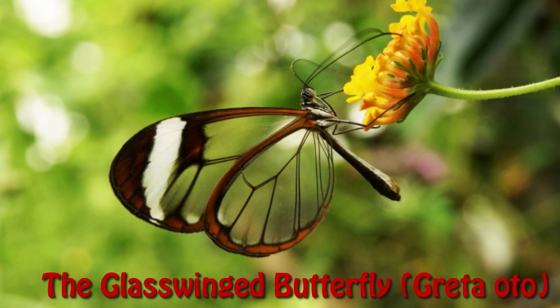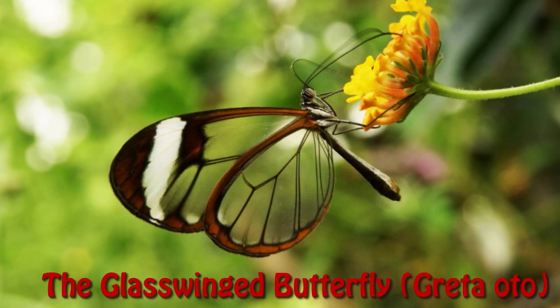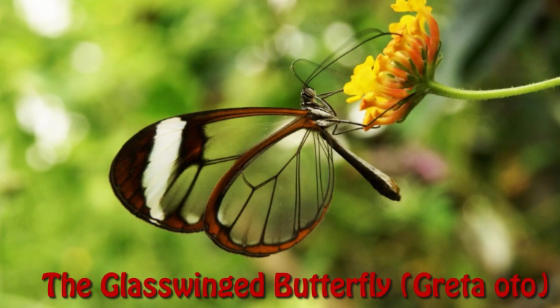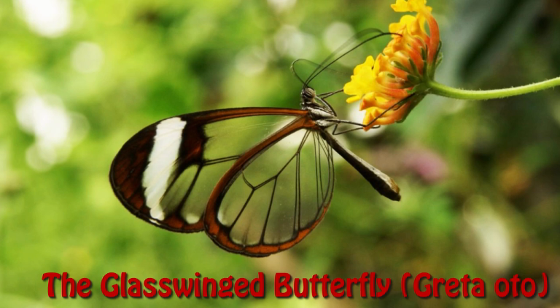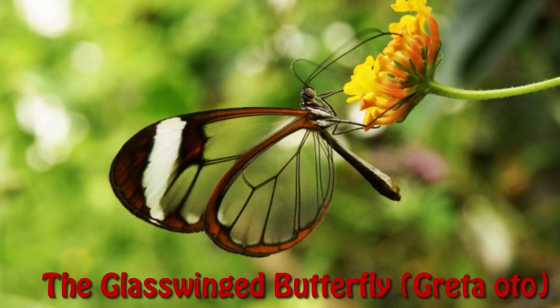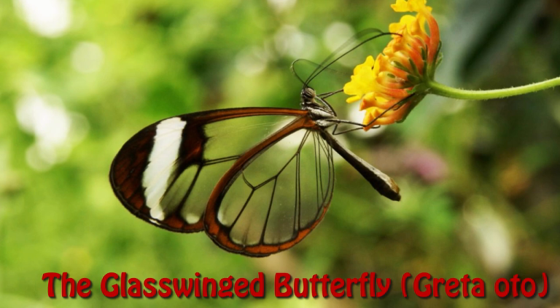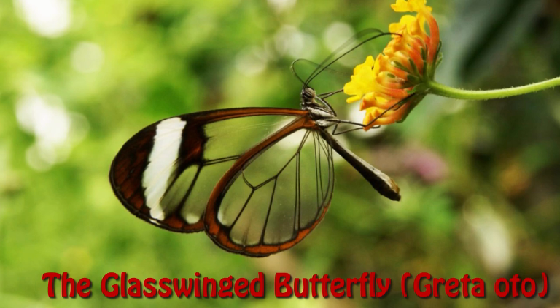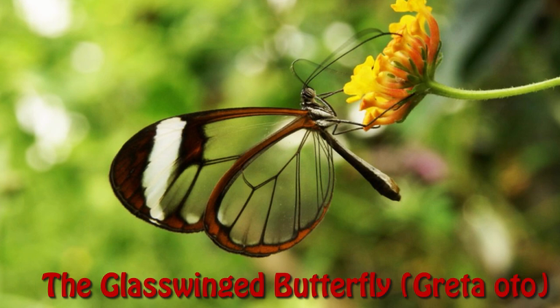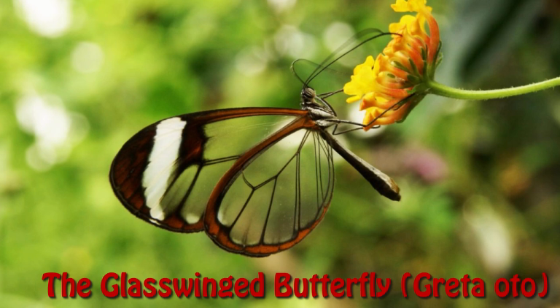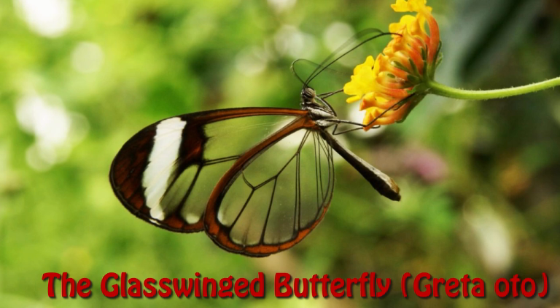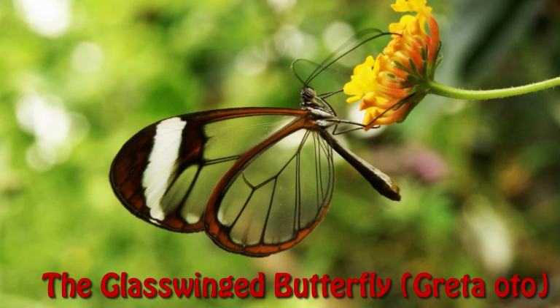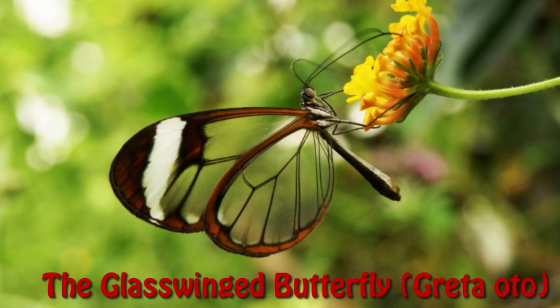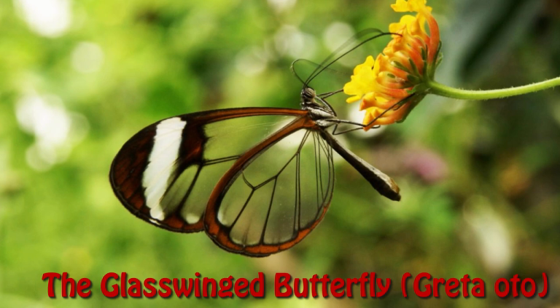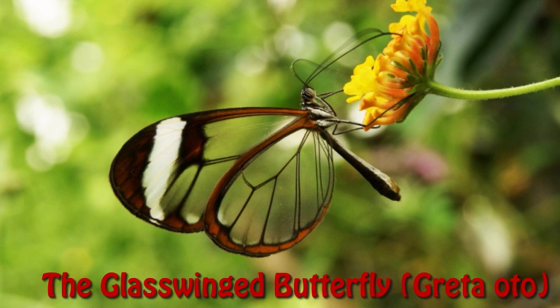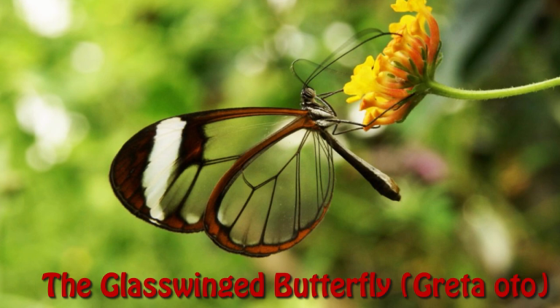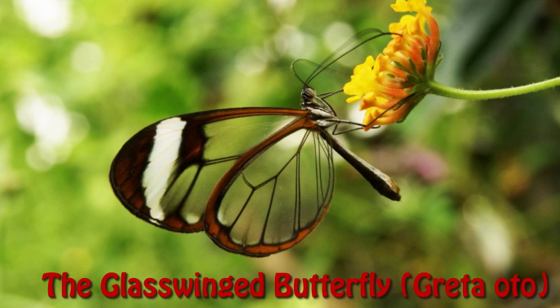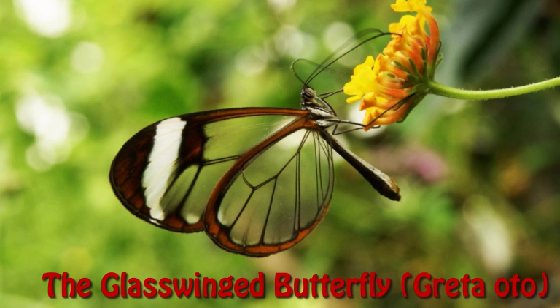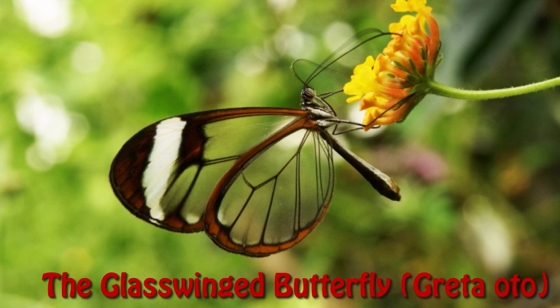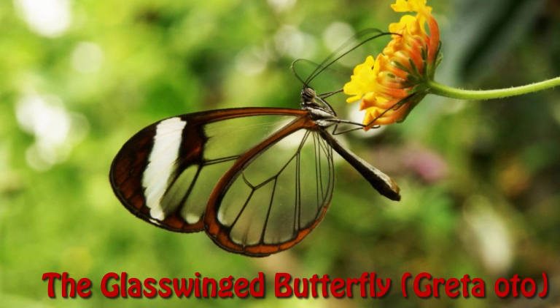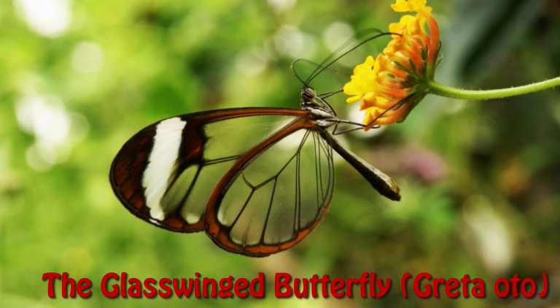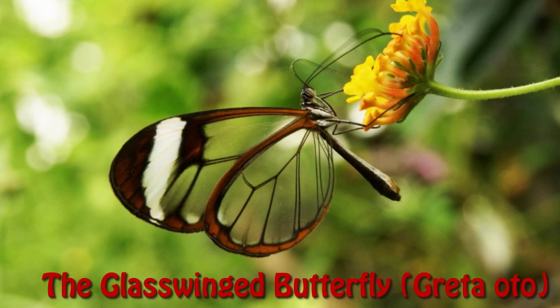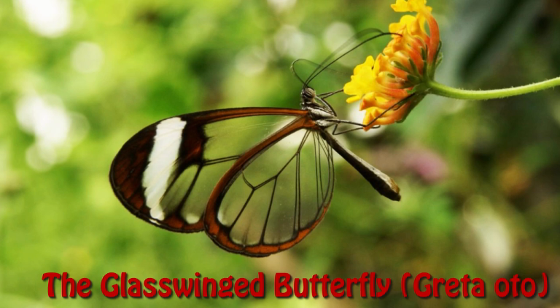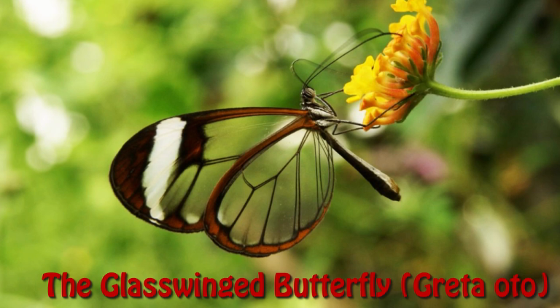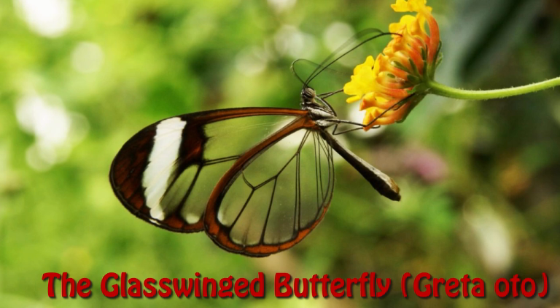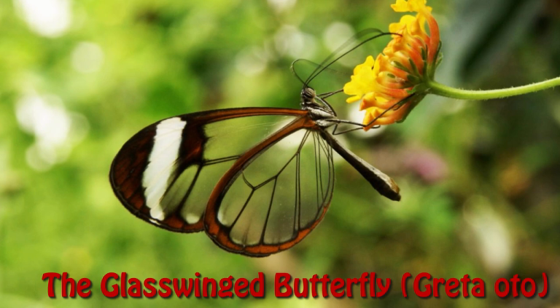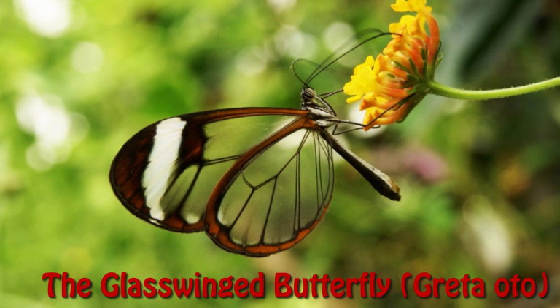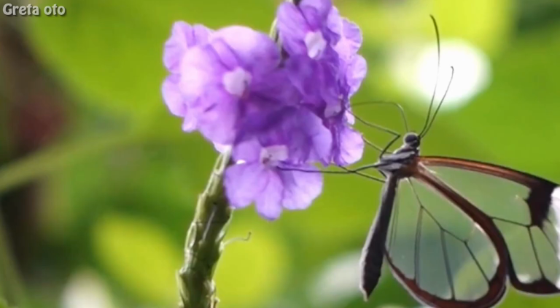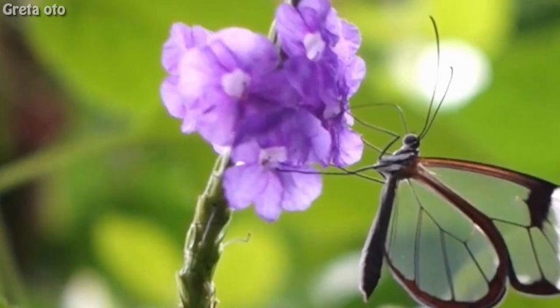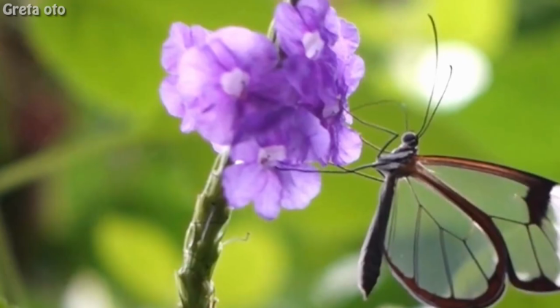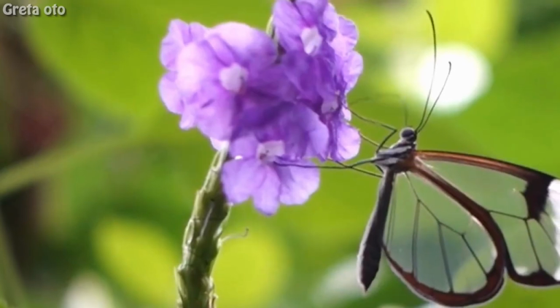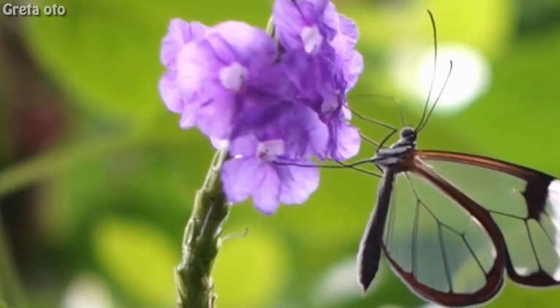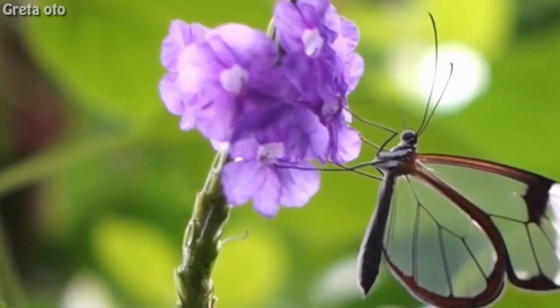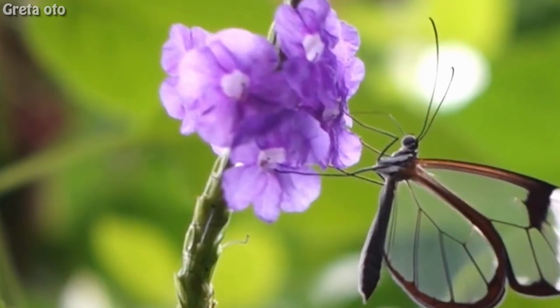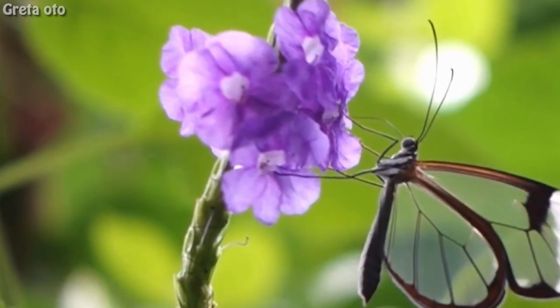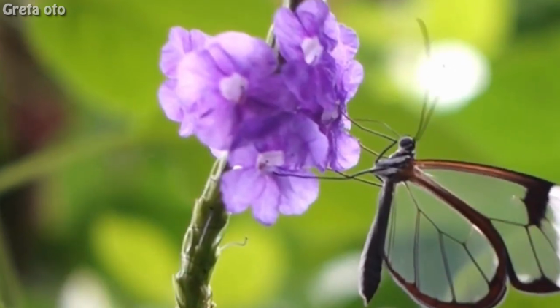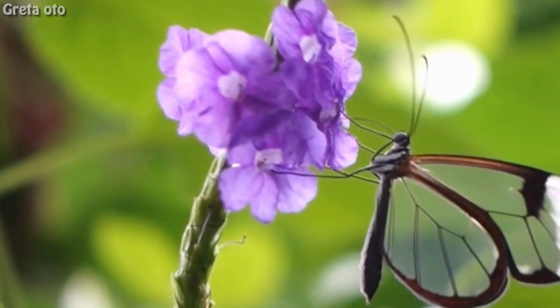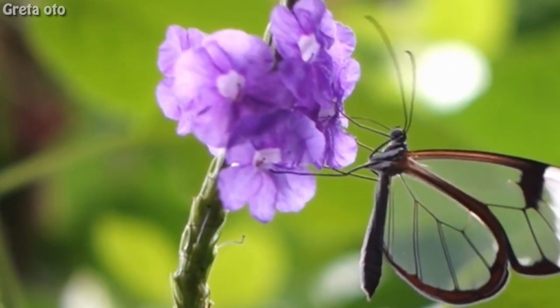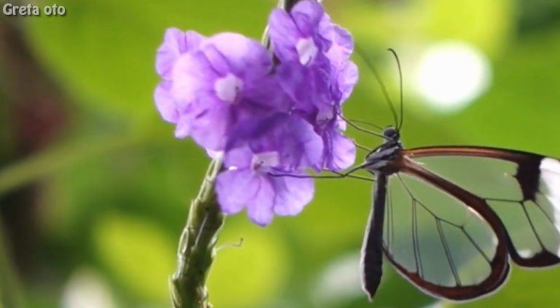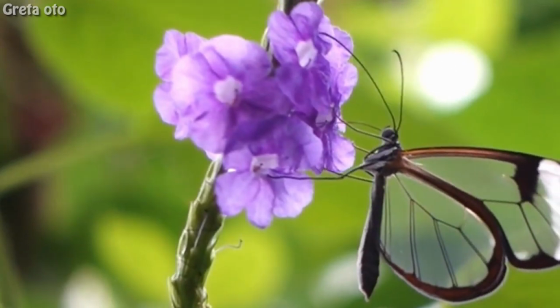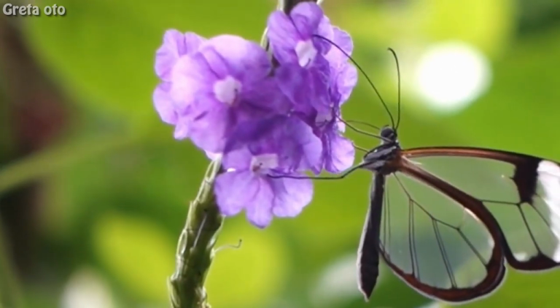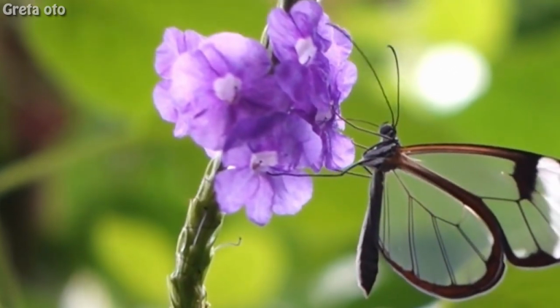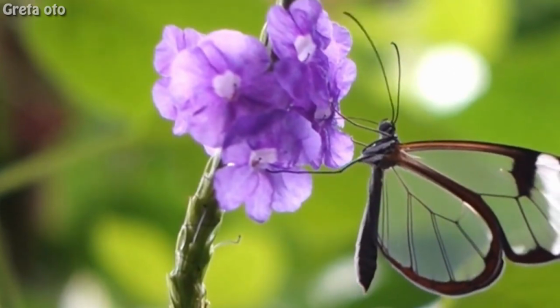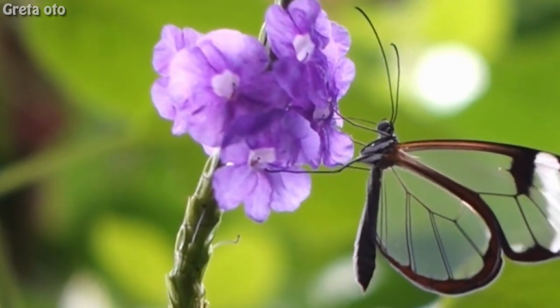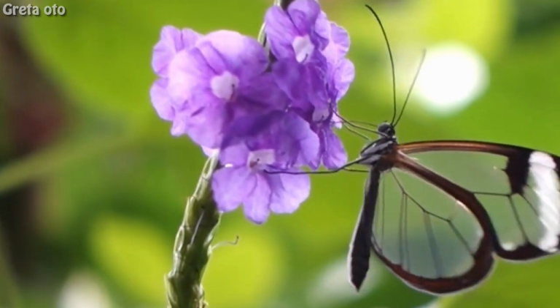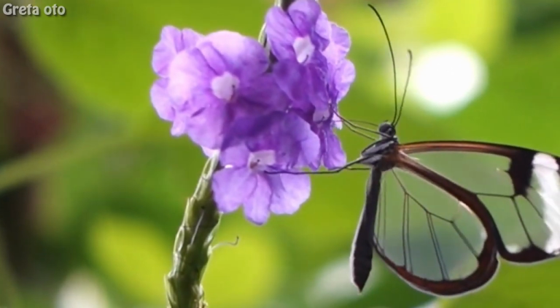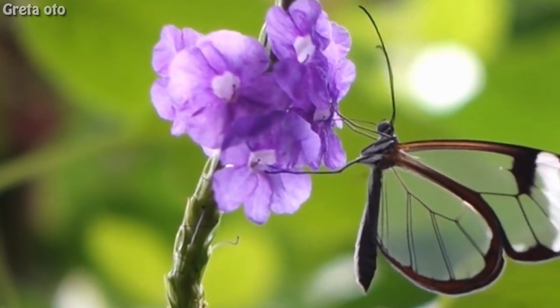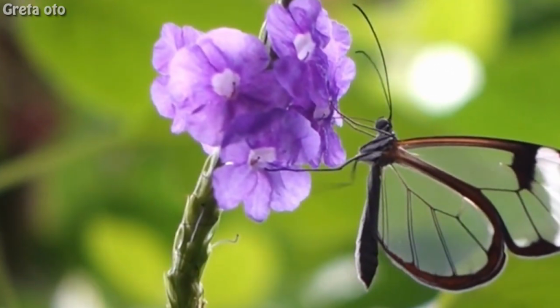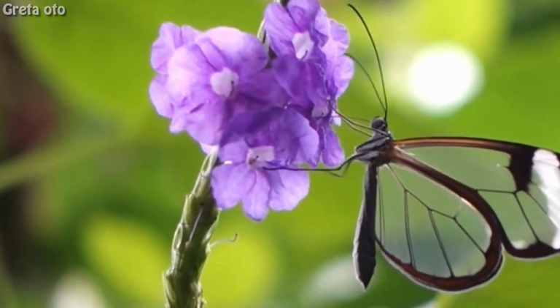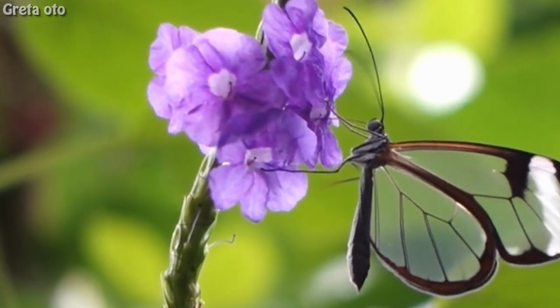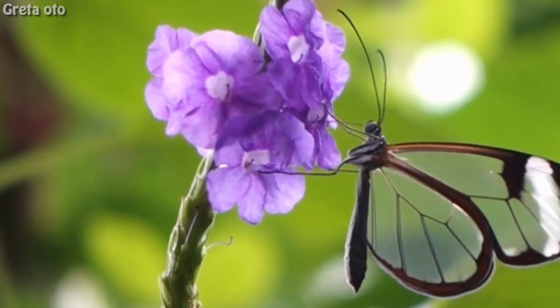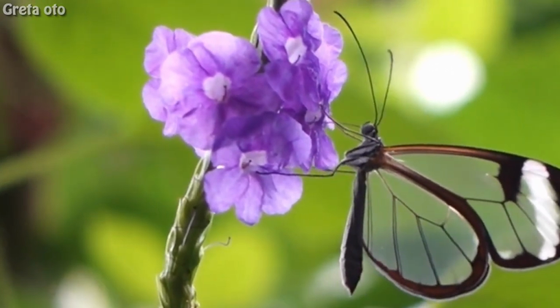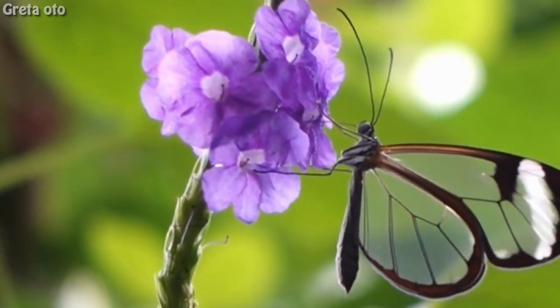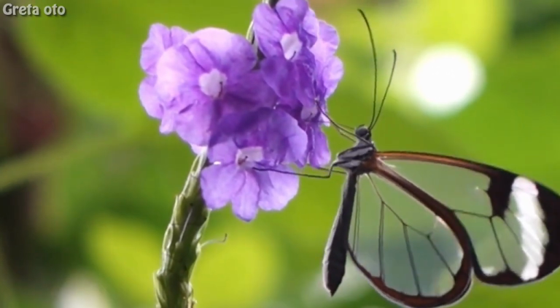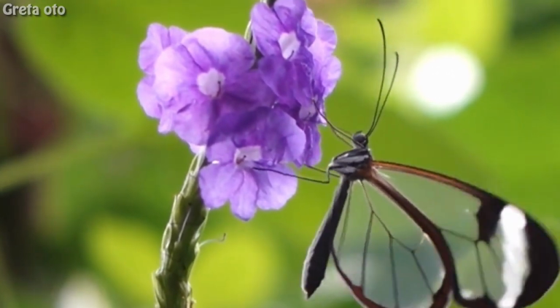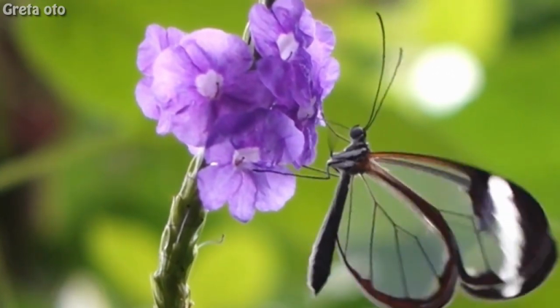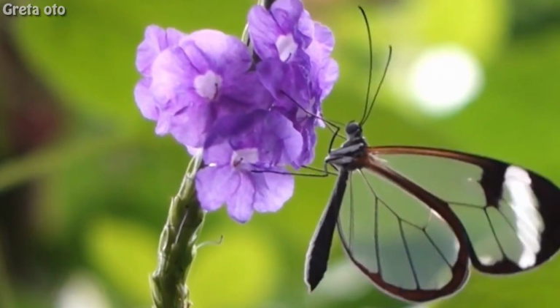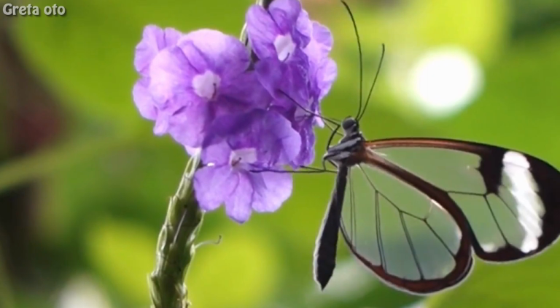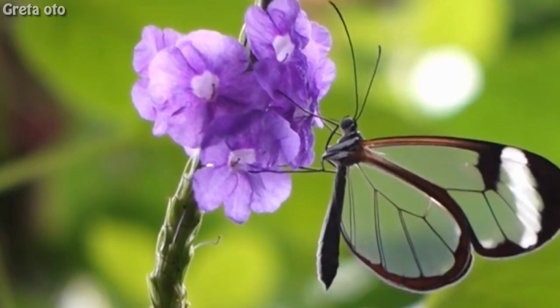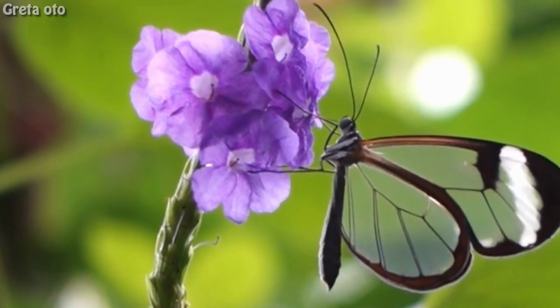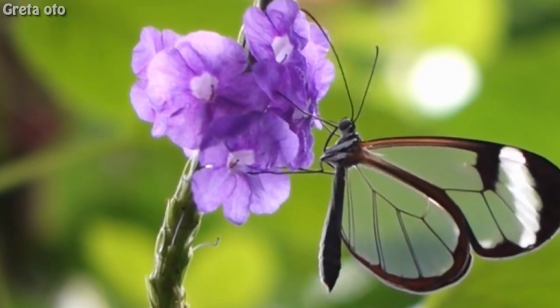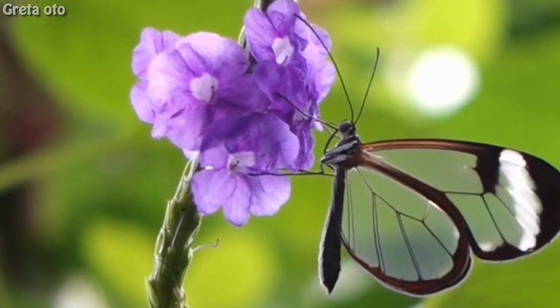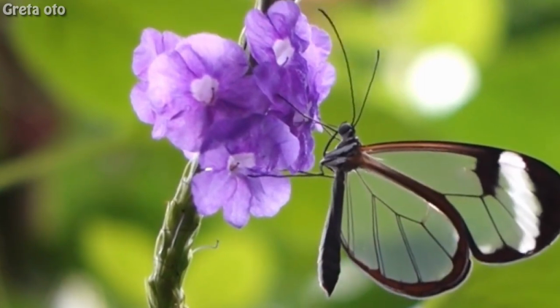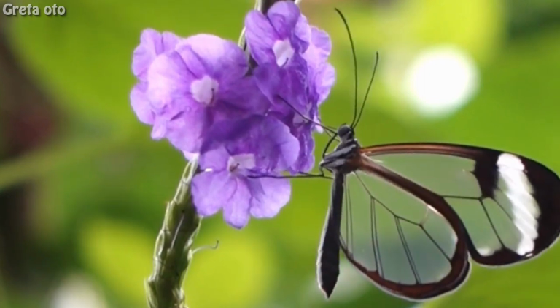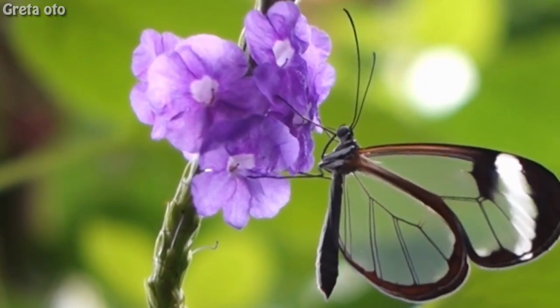The glass-winged butterfly, Greta Otto. The glass-winged butterfly is a brush-footed butterfly.